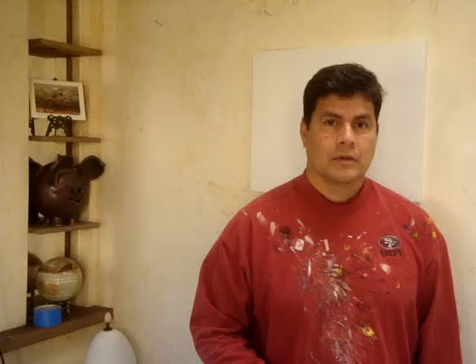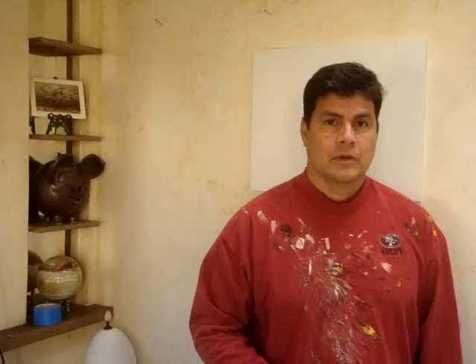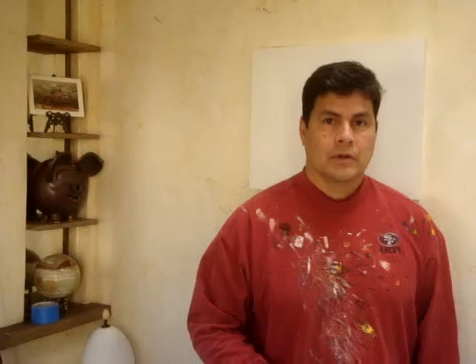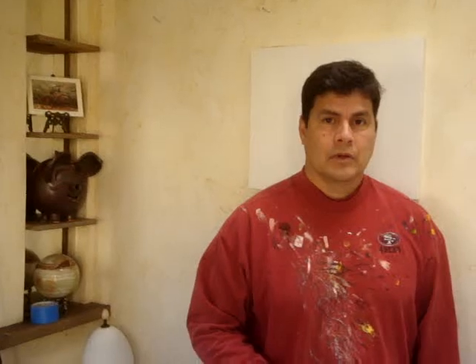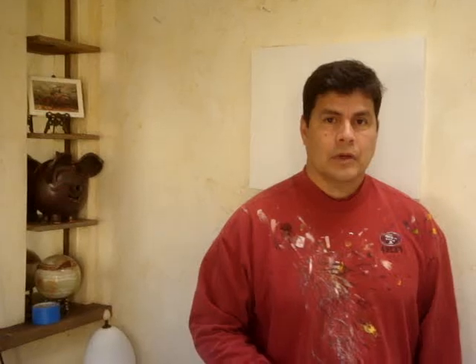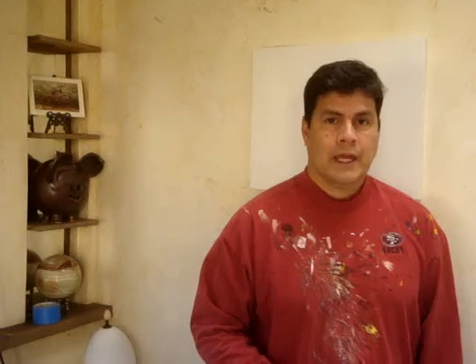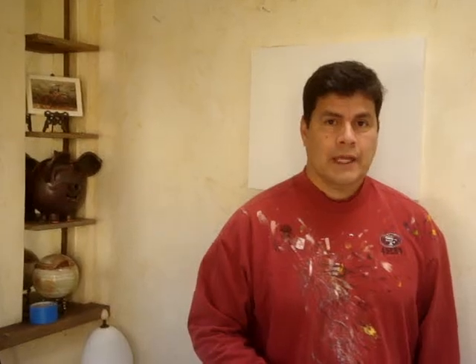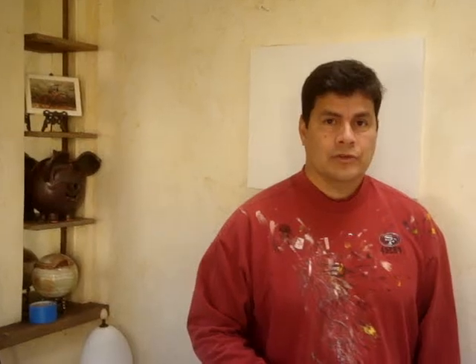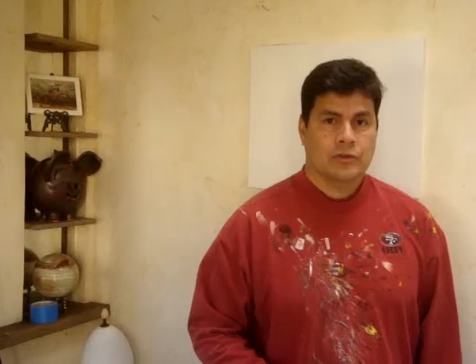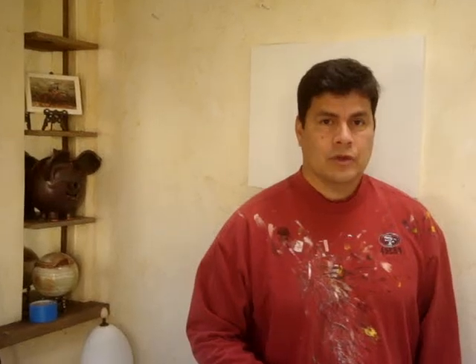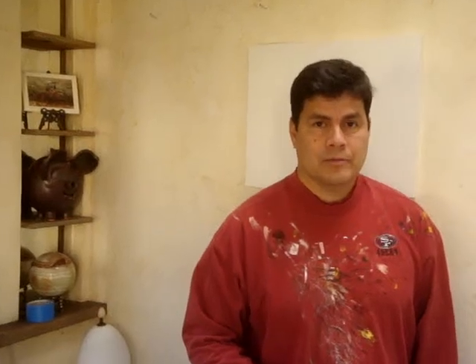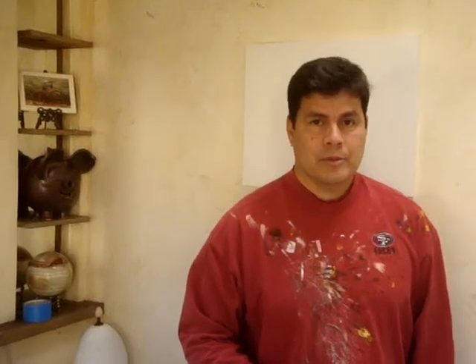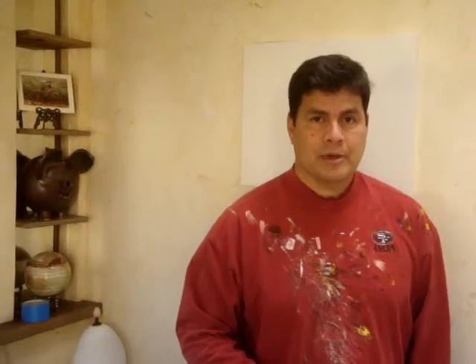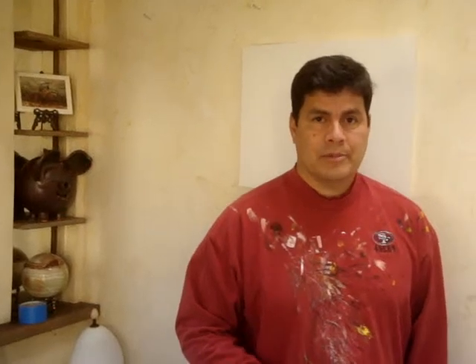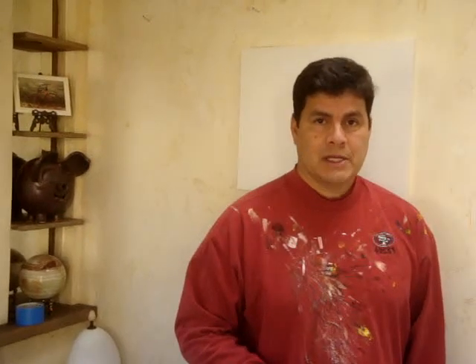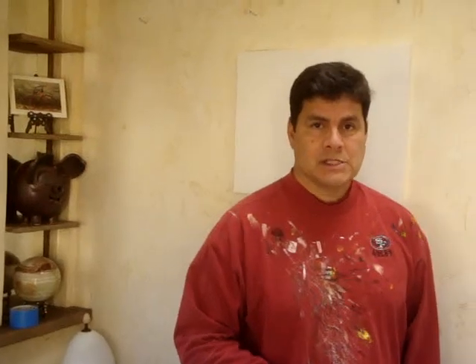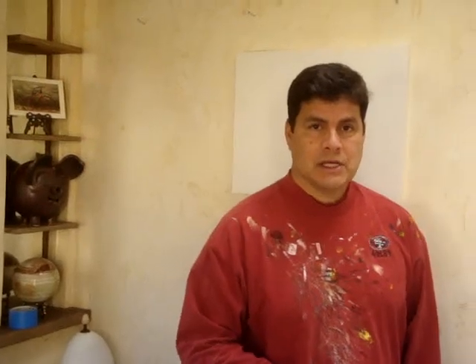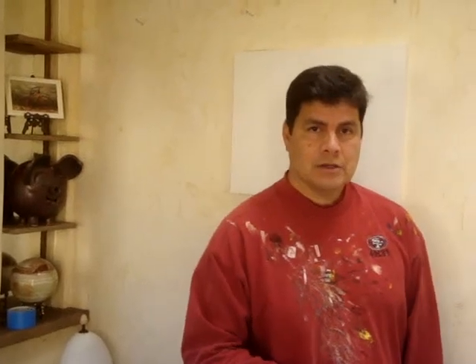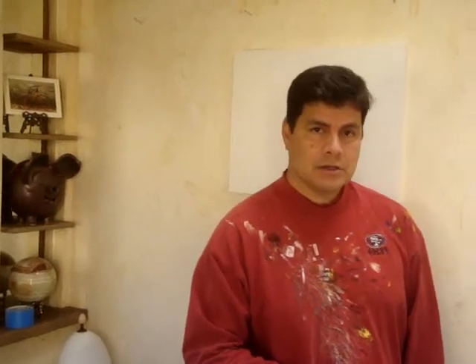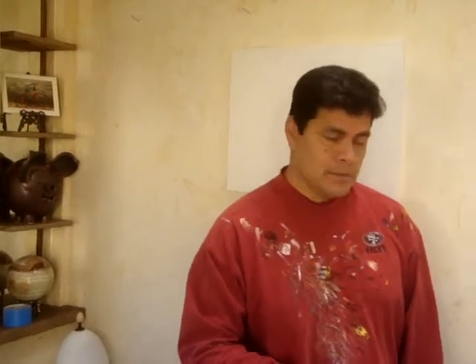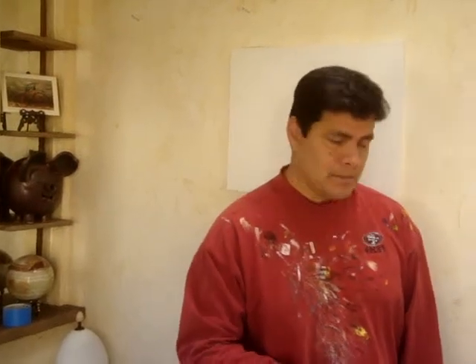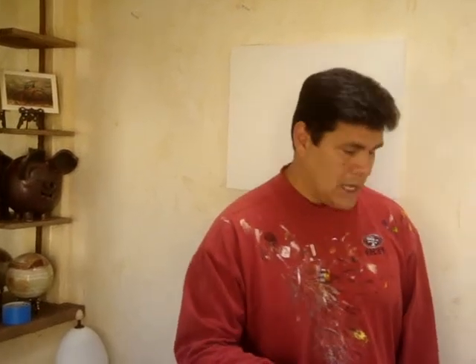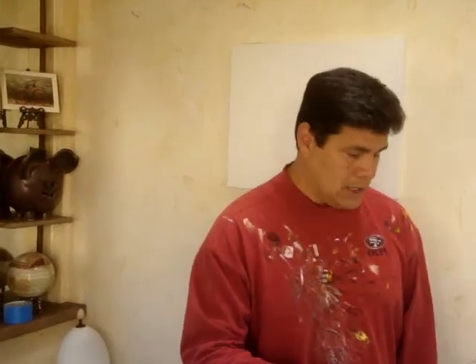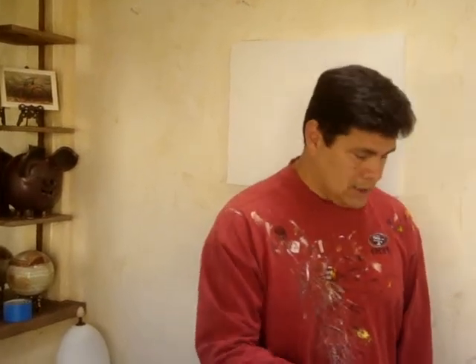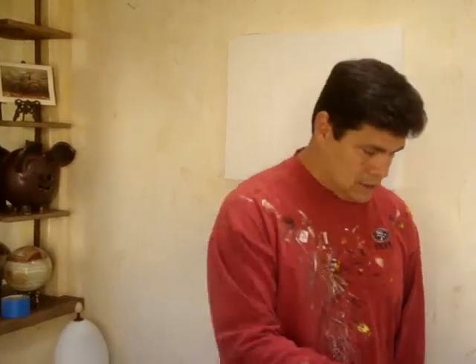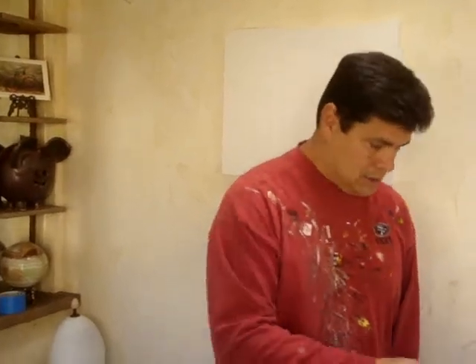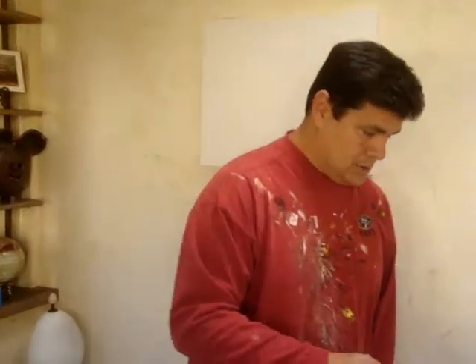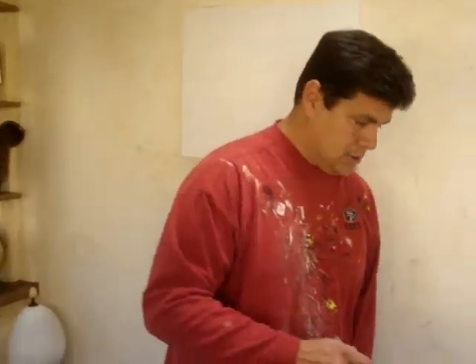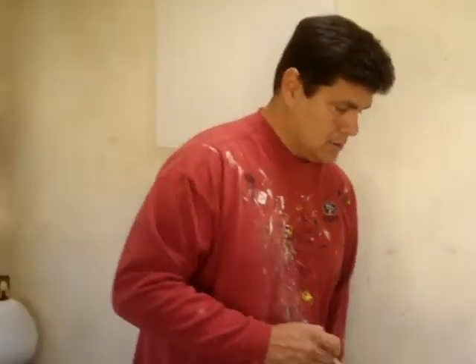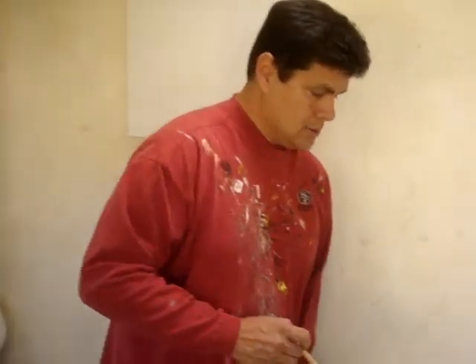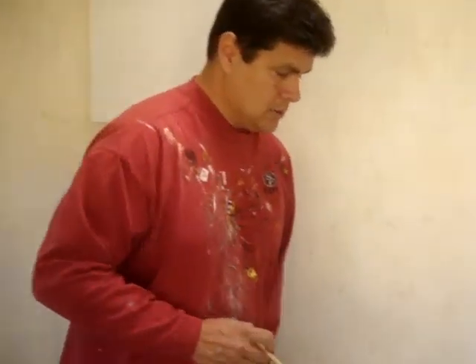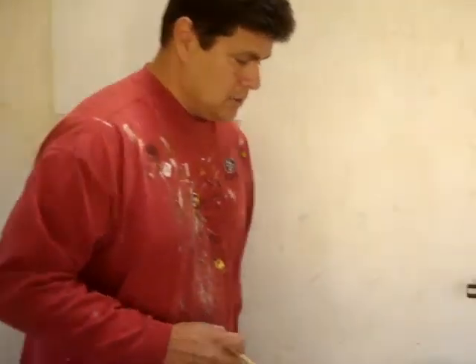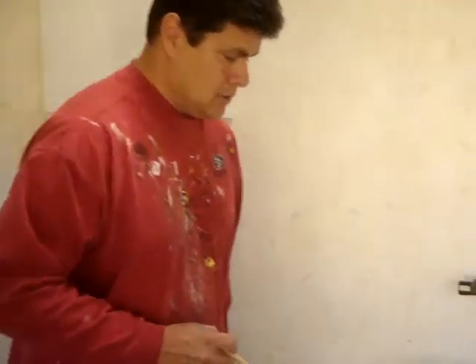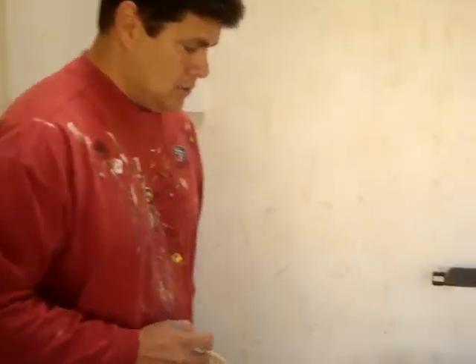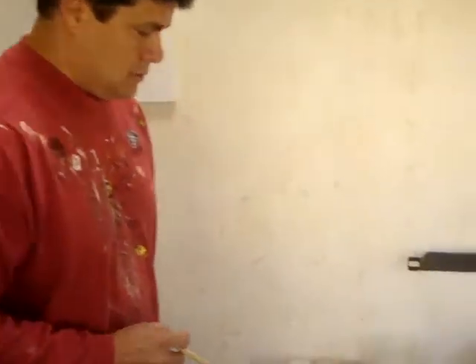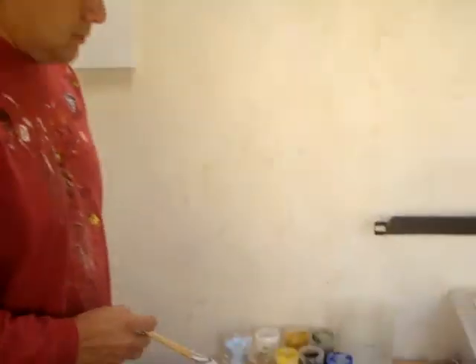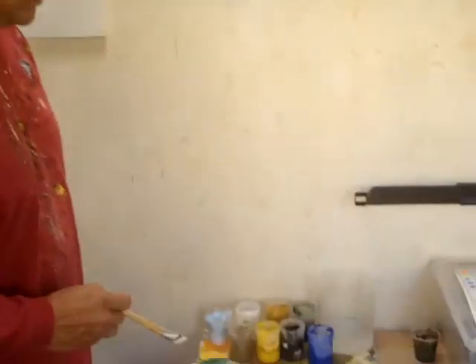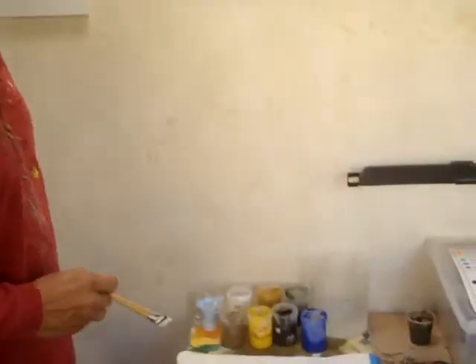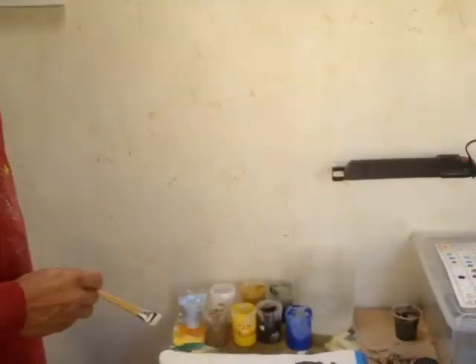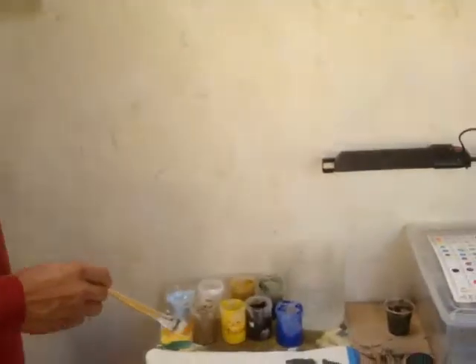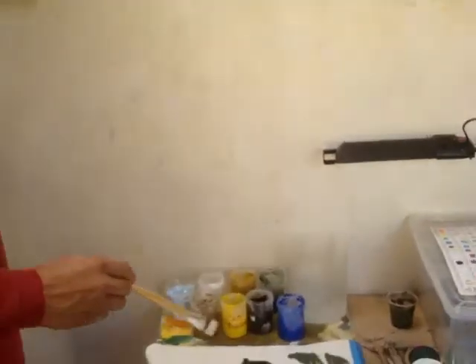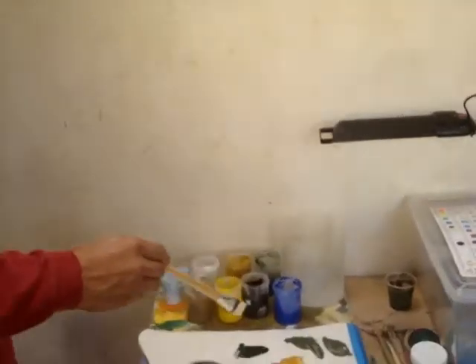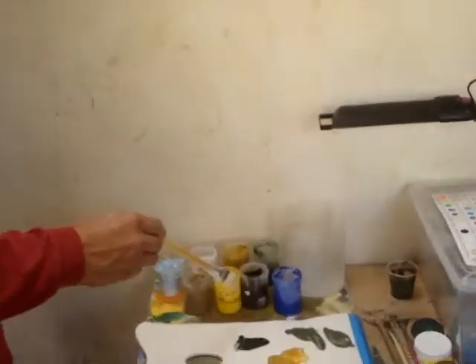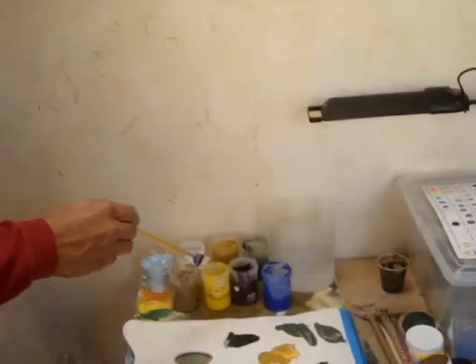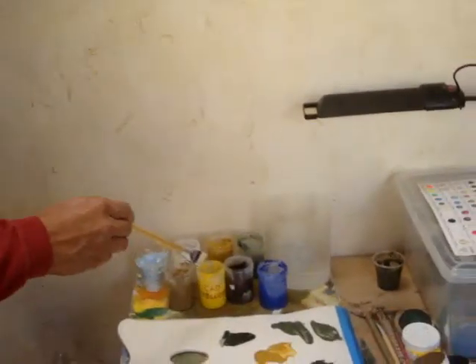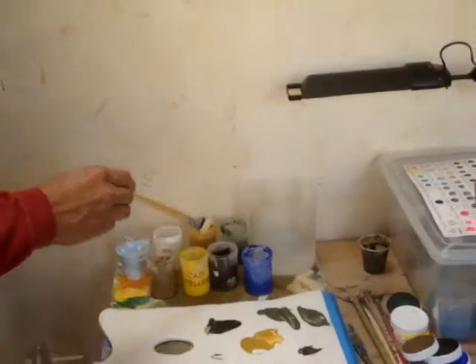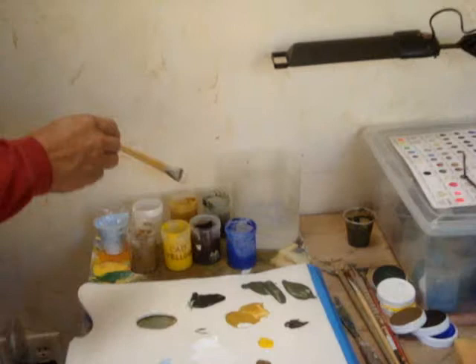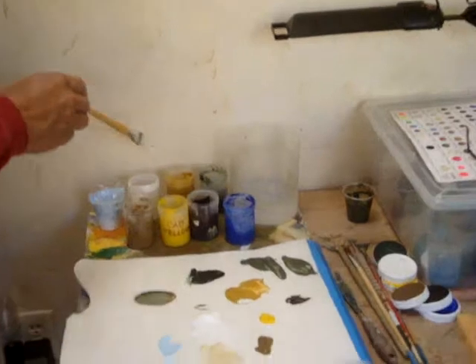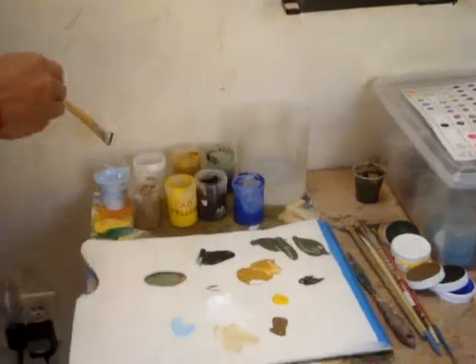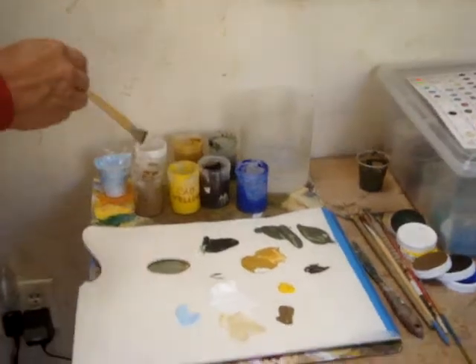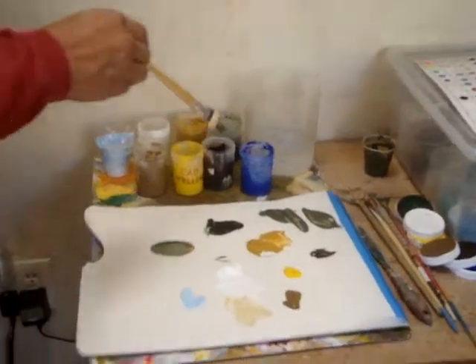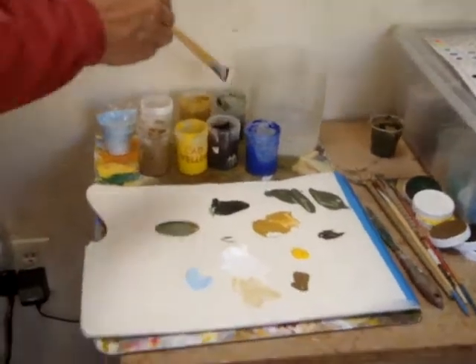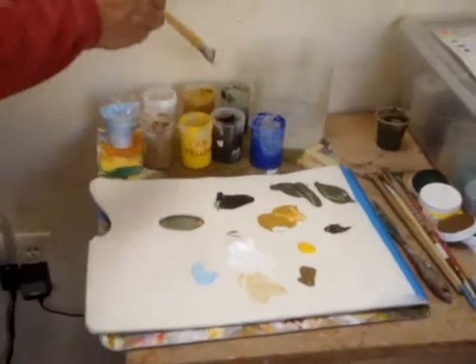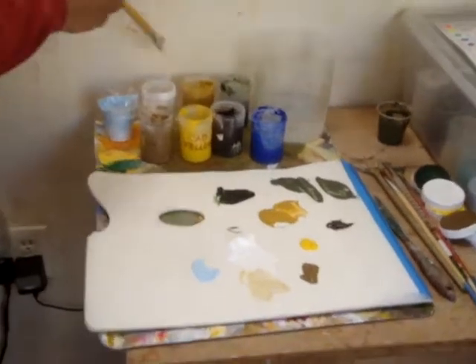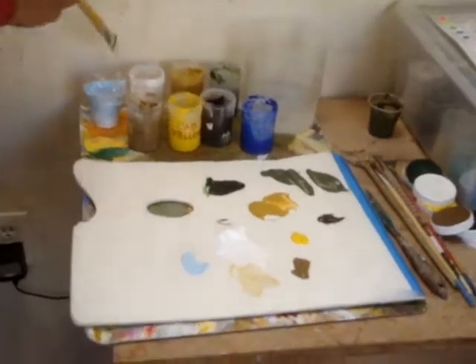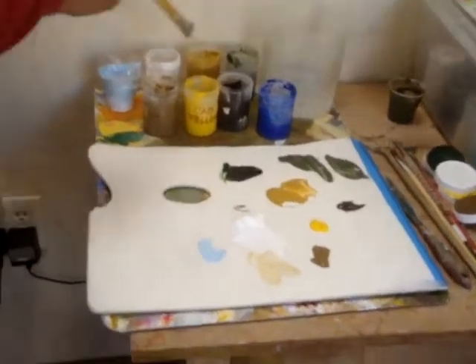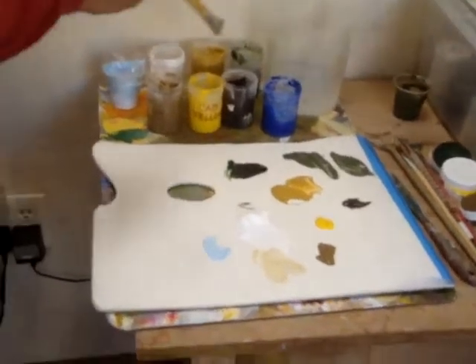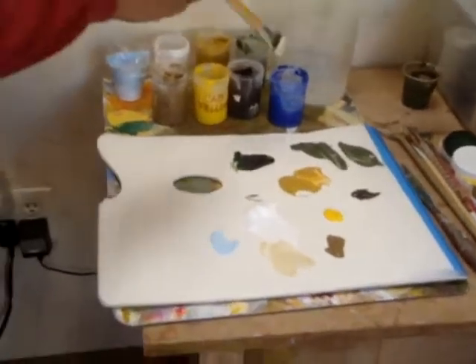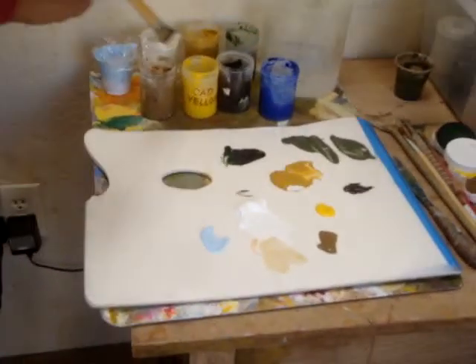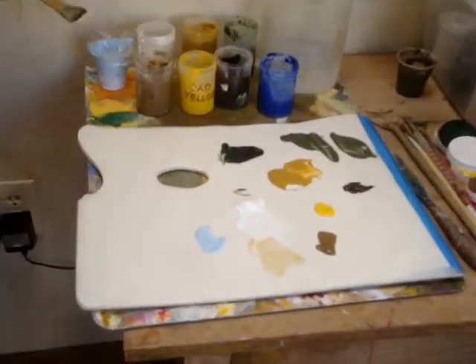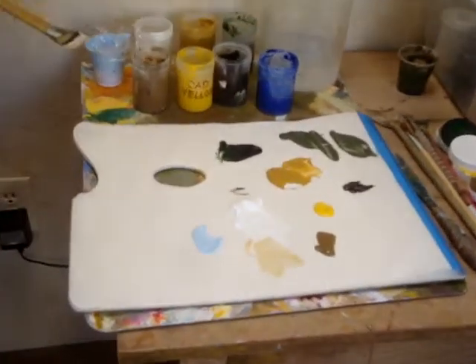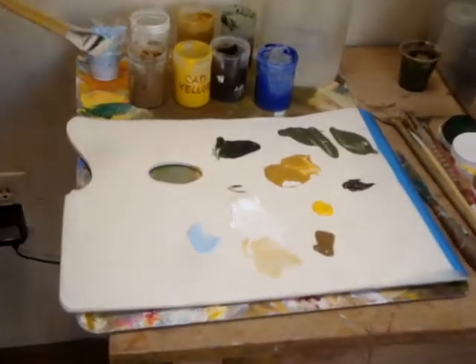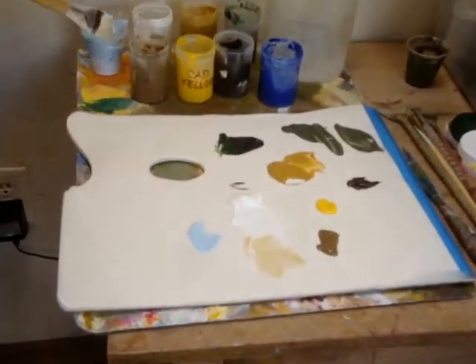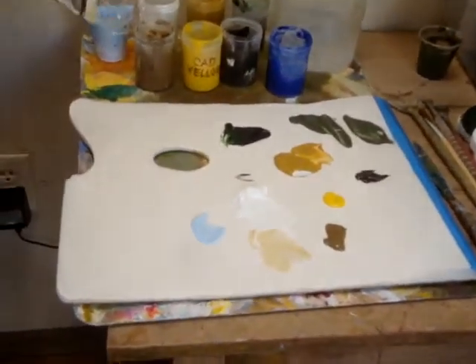Okay, so I've put my paints out on the palette. I've got all the colors that I told you I was going to be using.